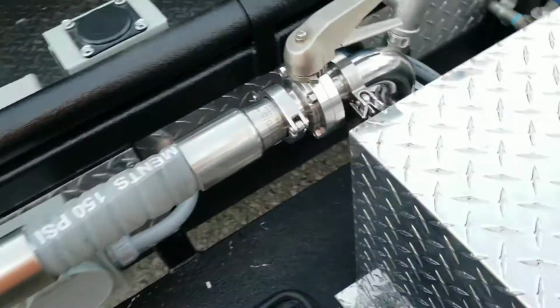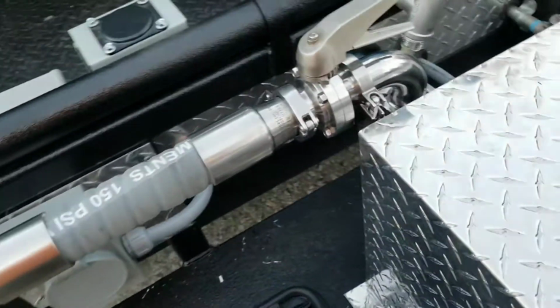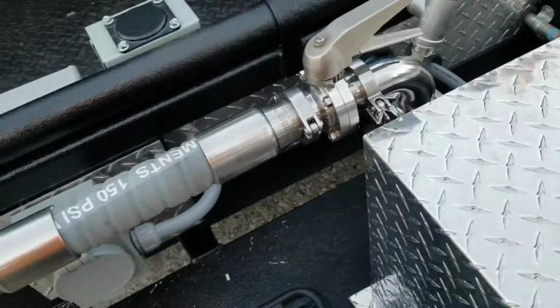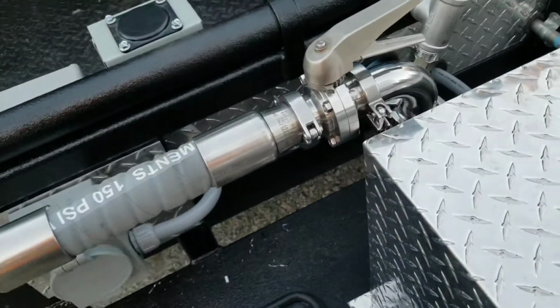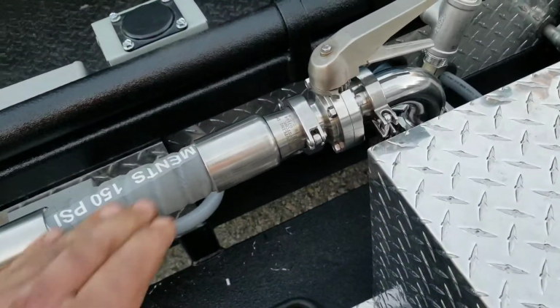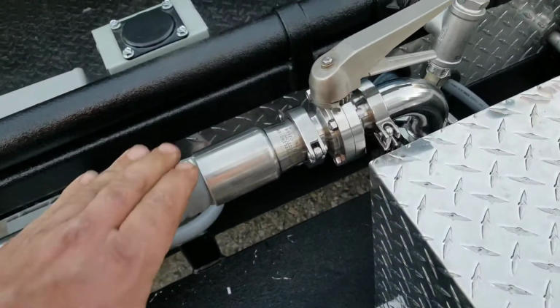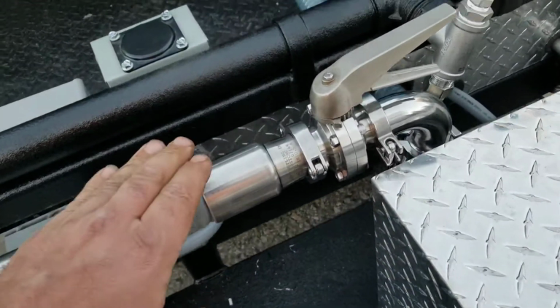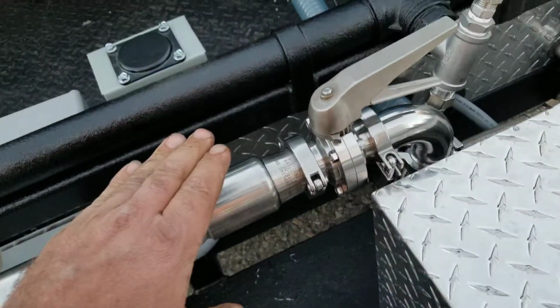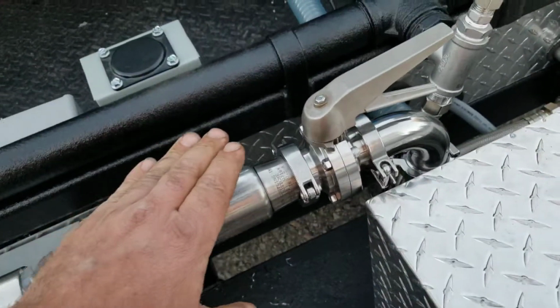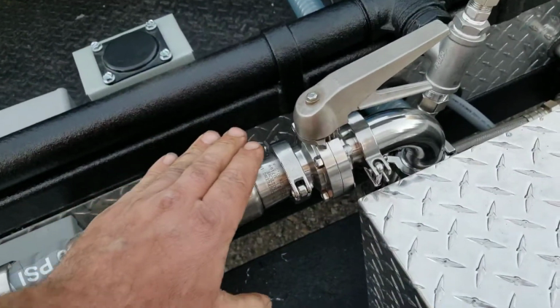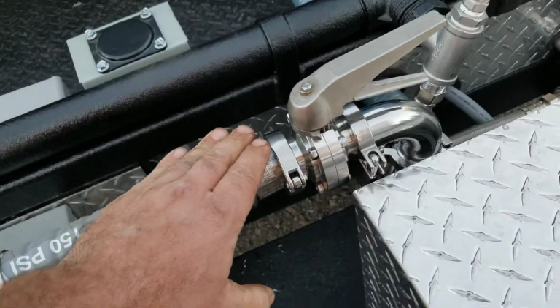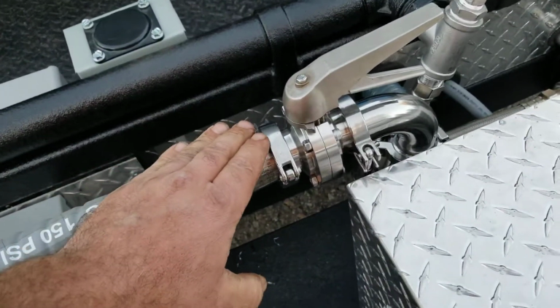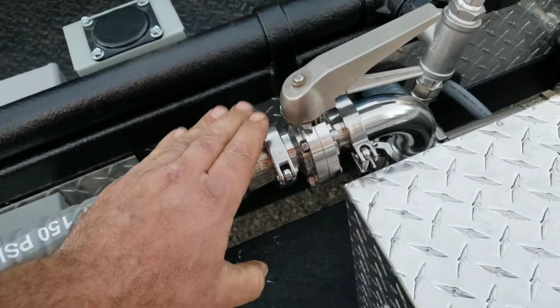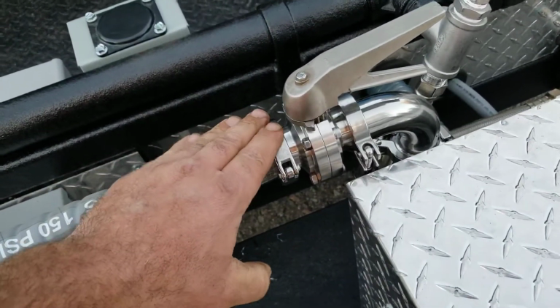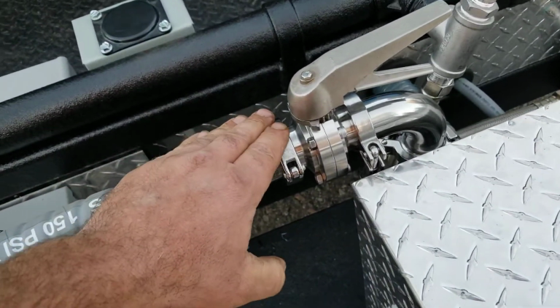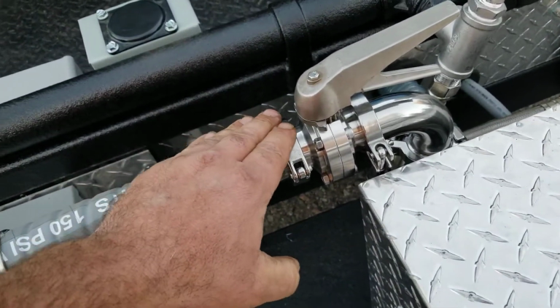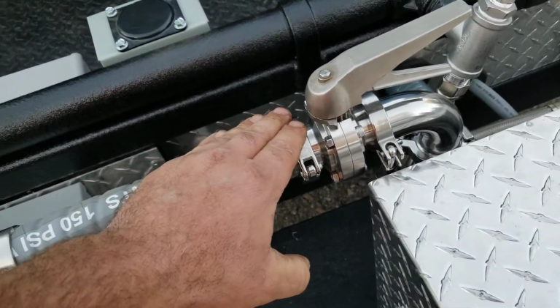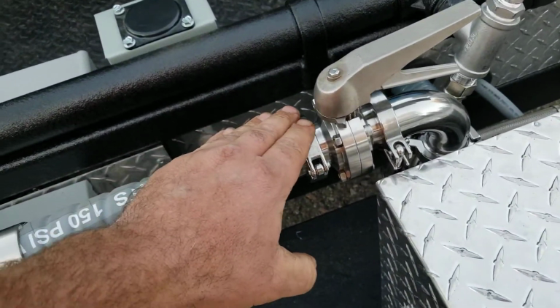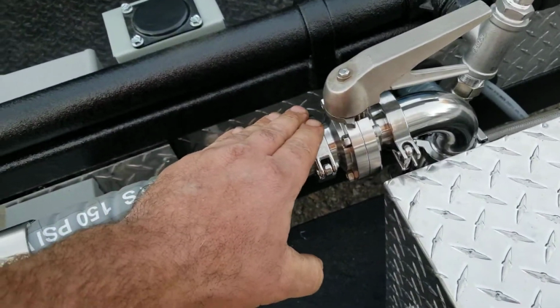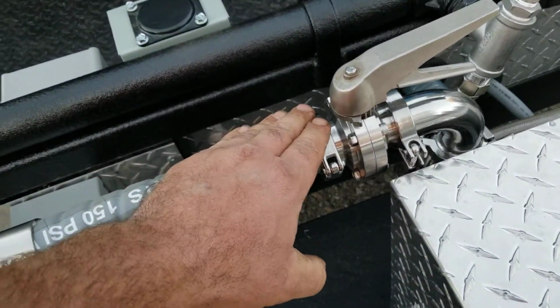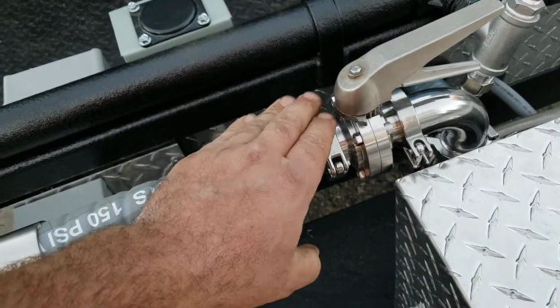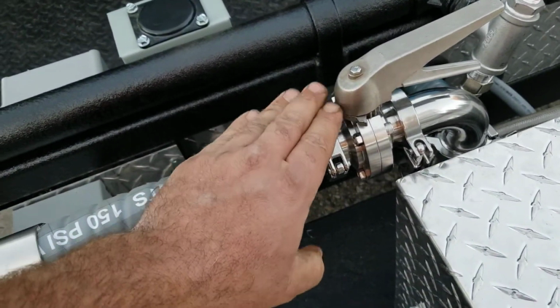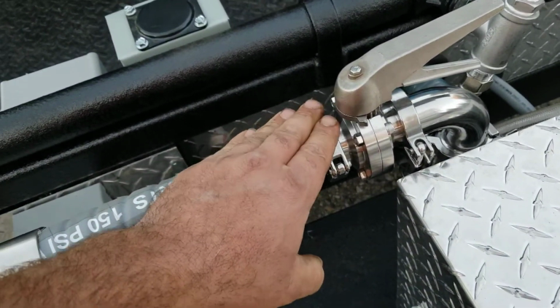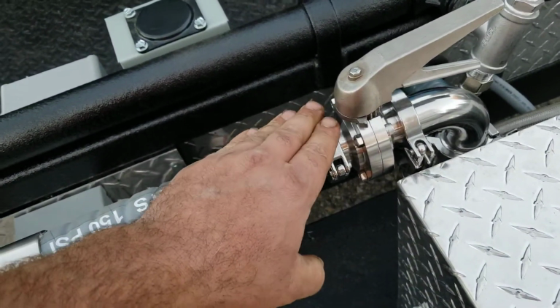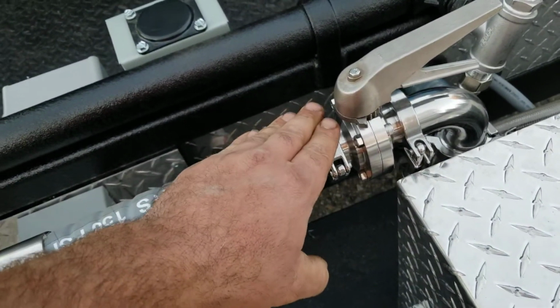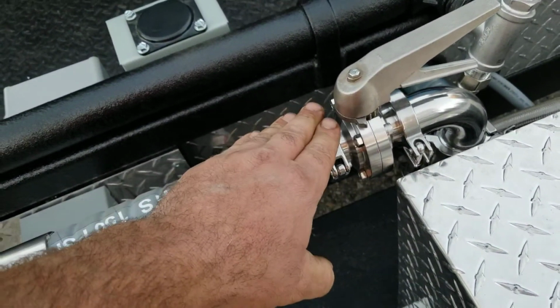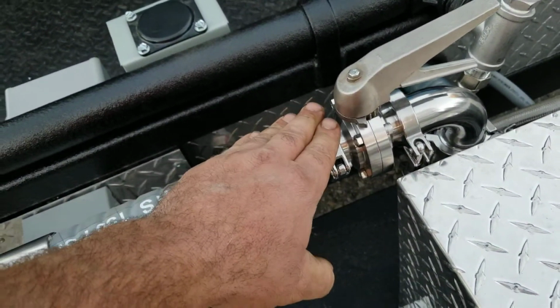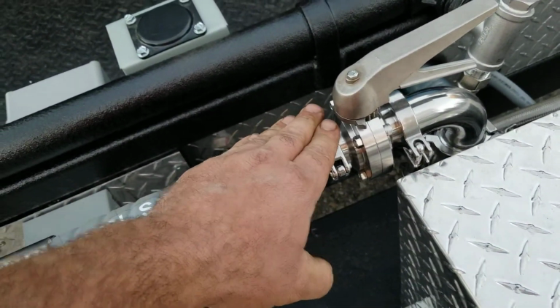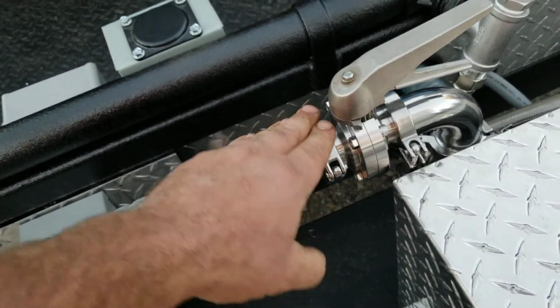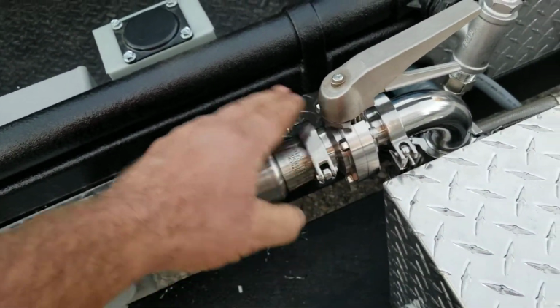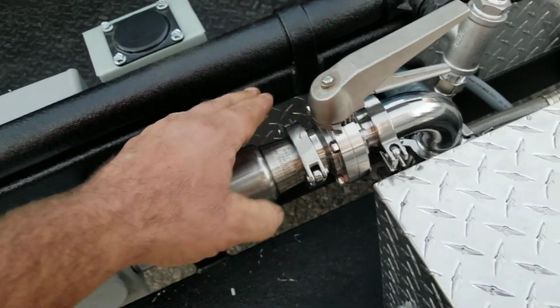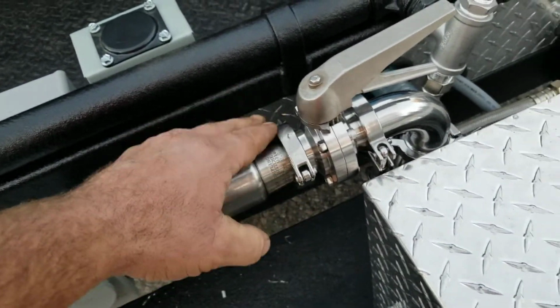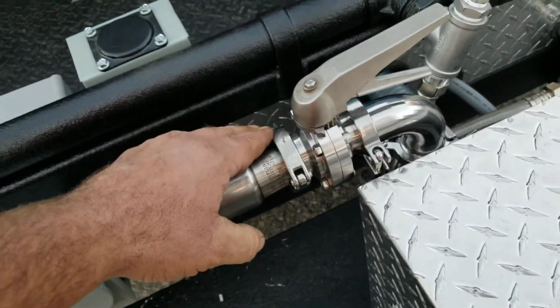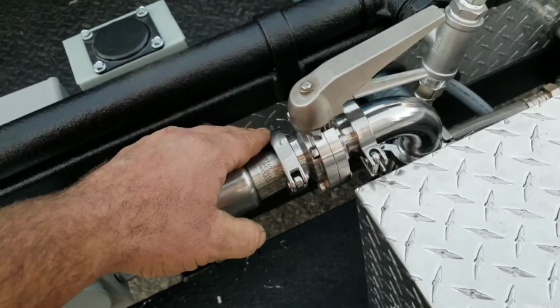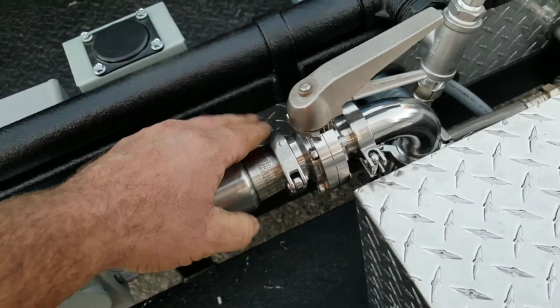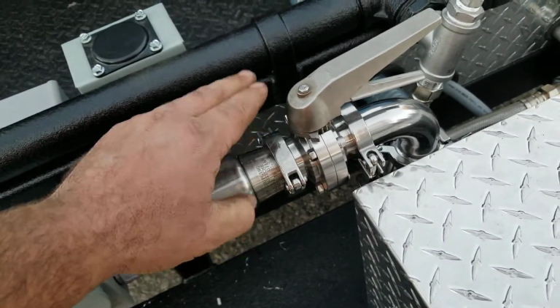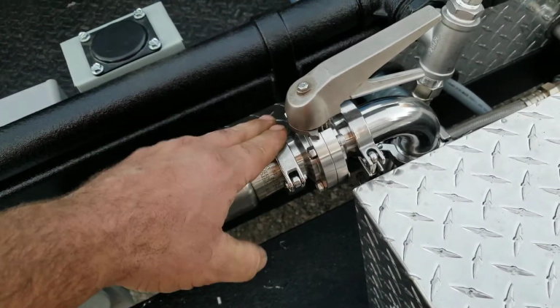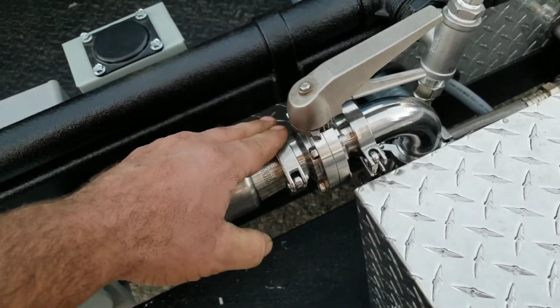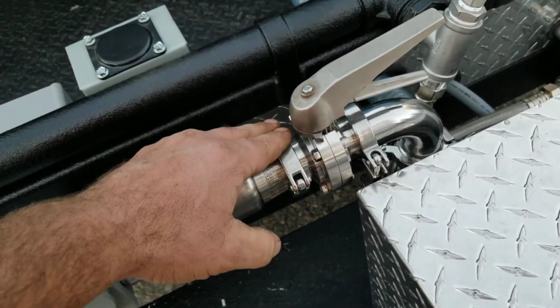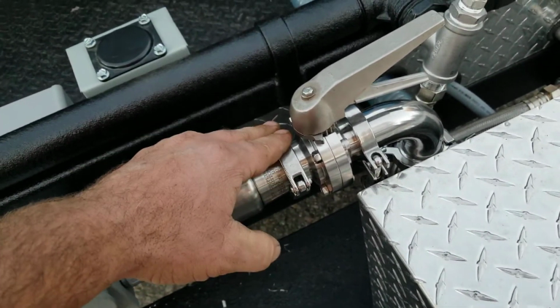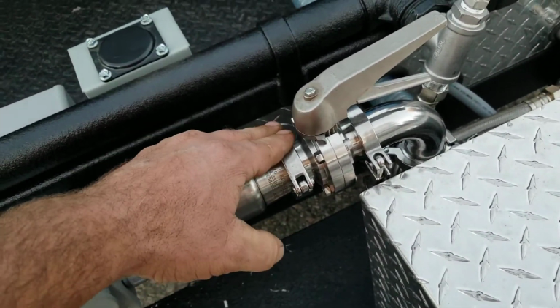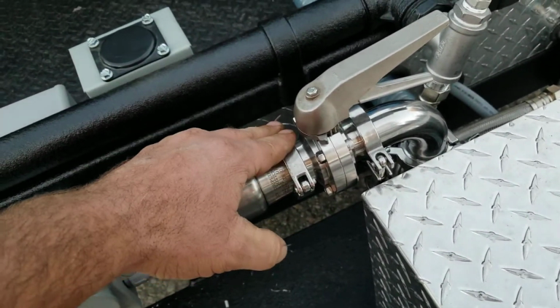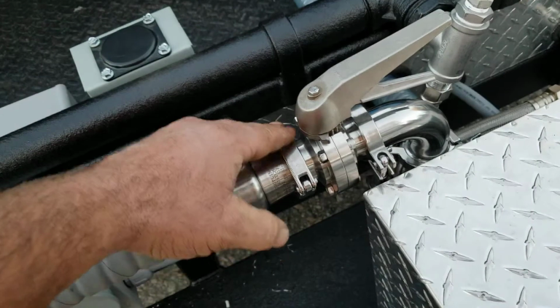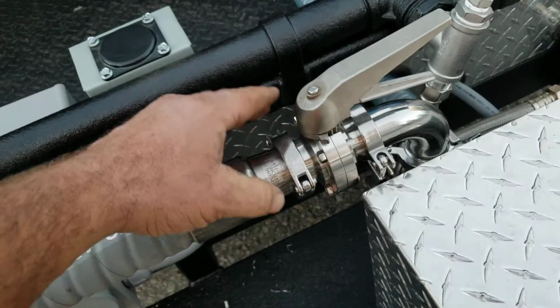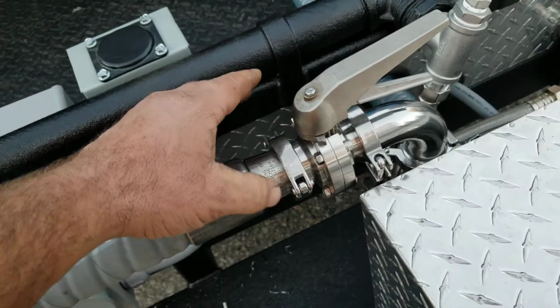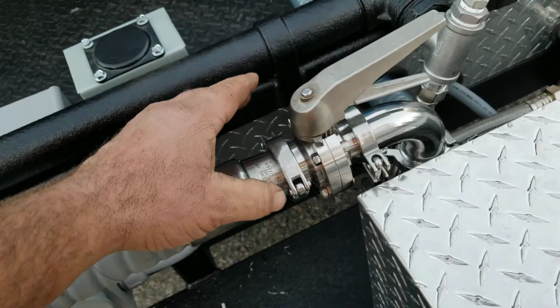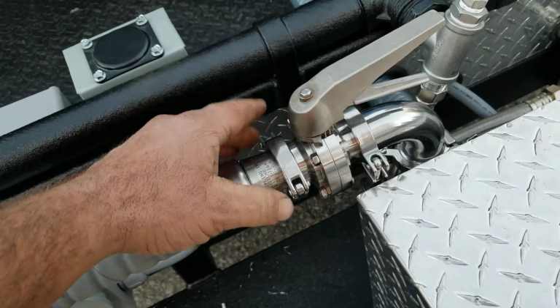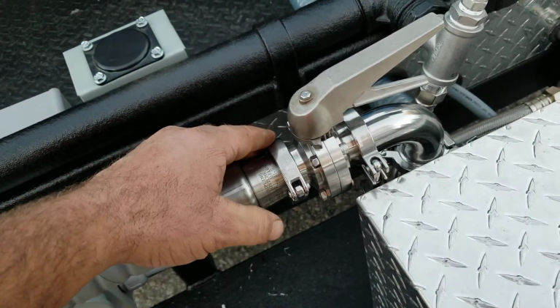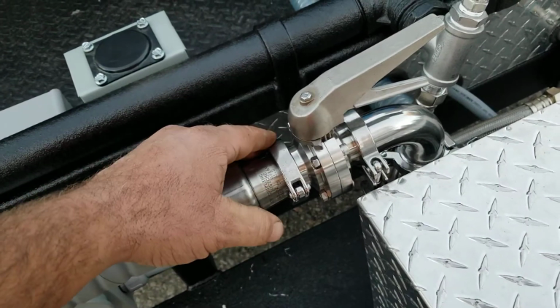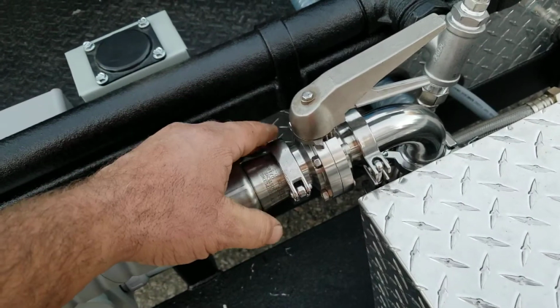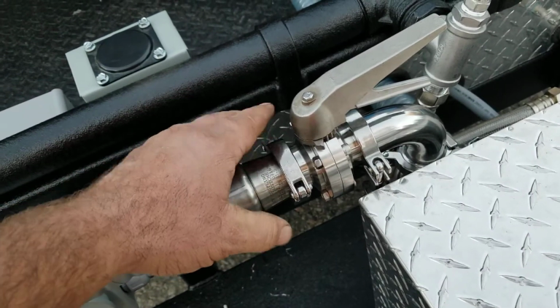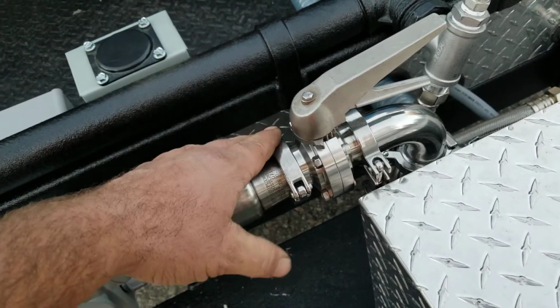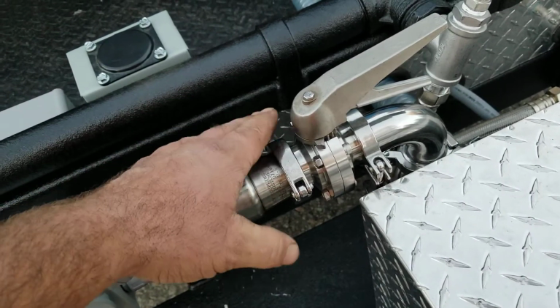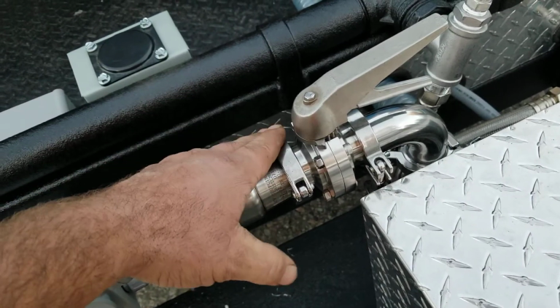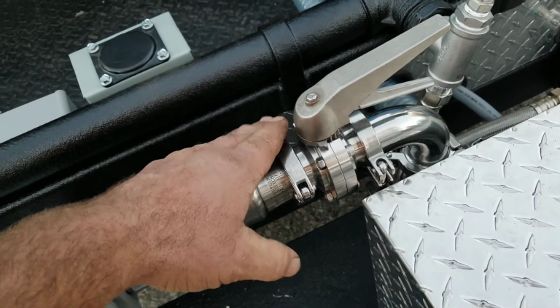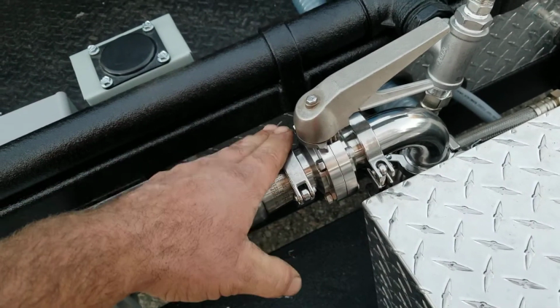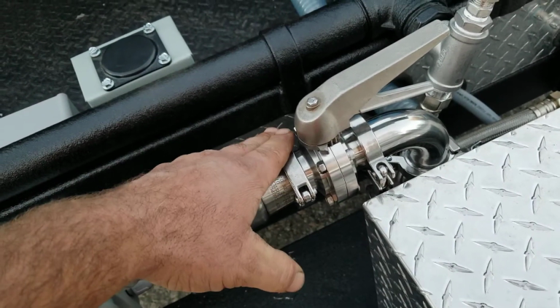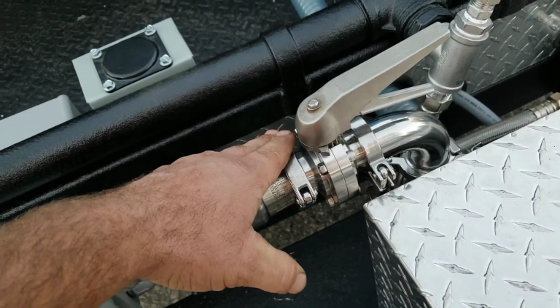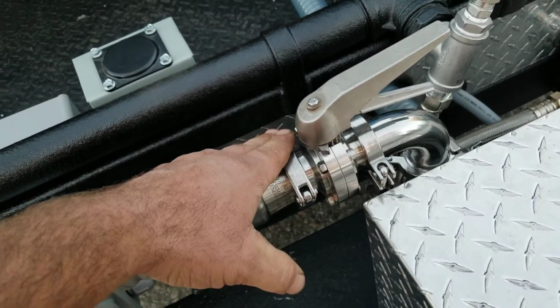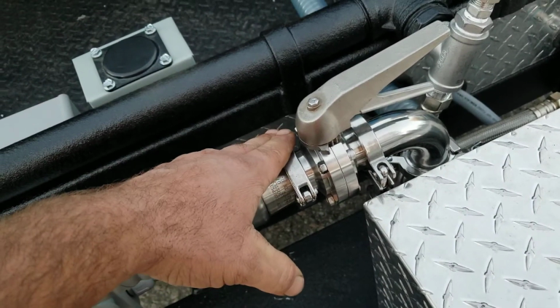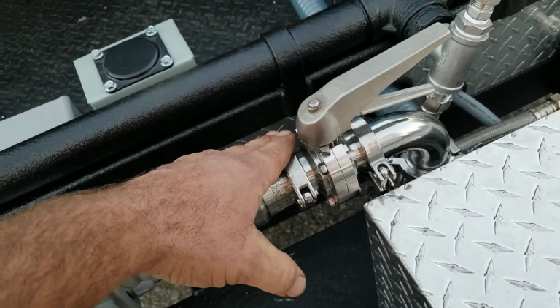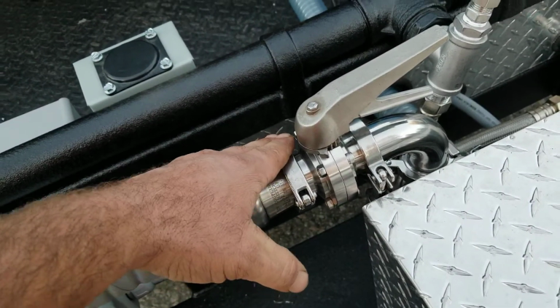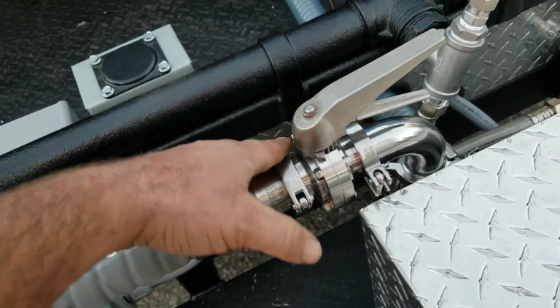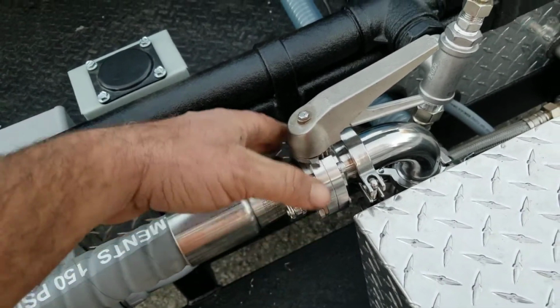You also have a sanitary clamp up here on the top. If you wish to remove that, you can, just to make sure that the system is completely drained.